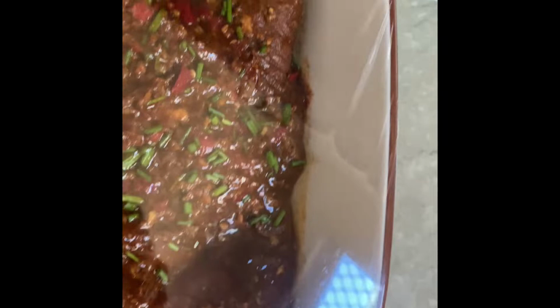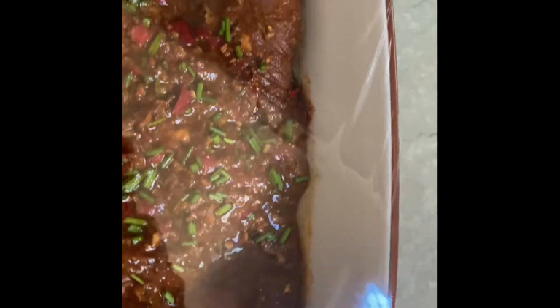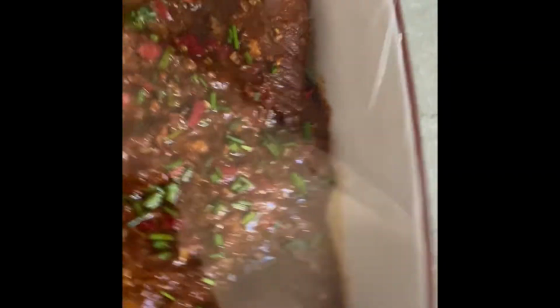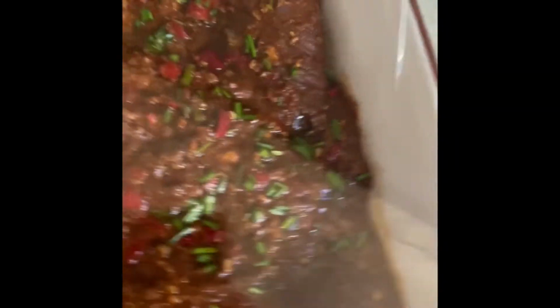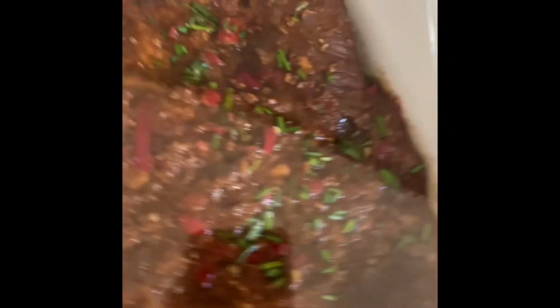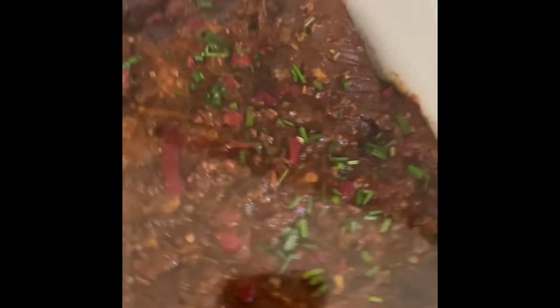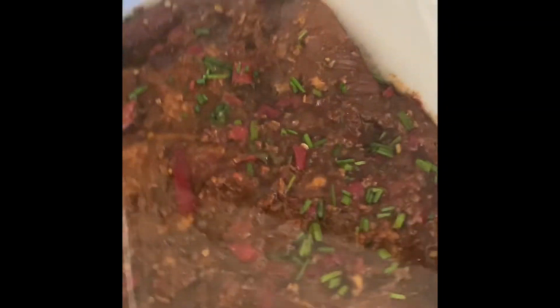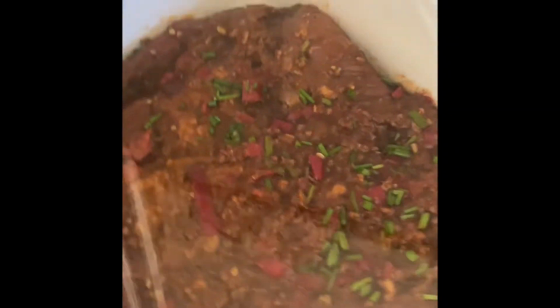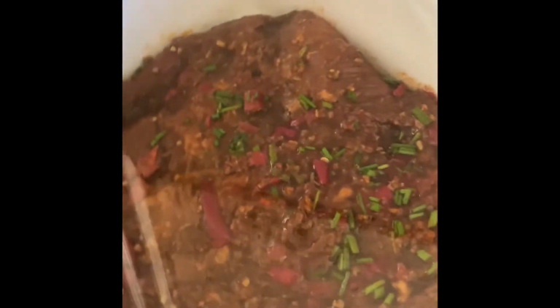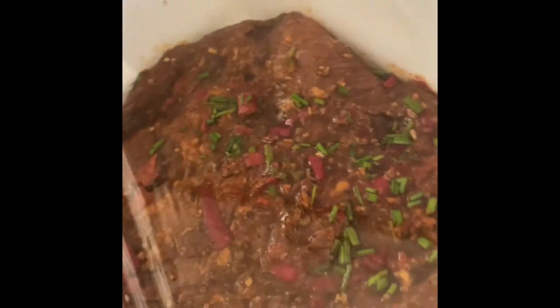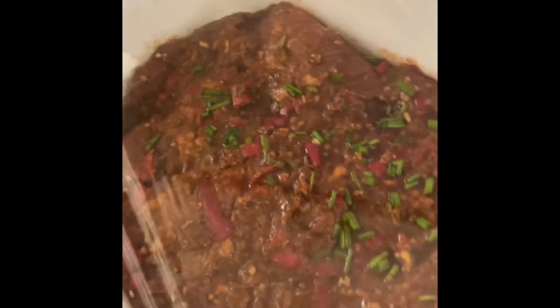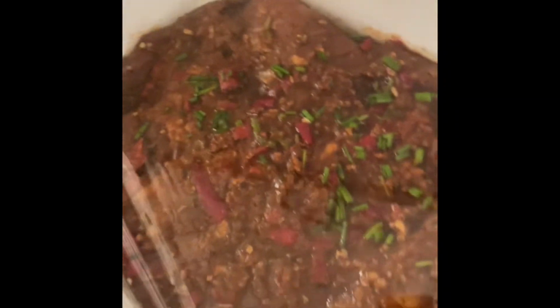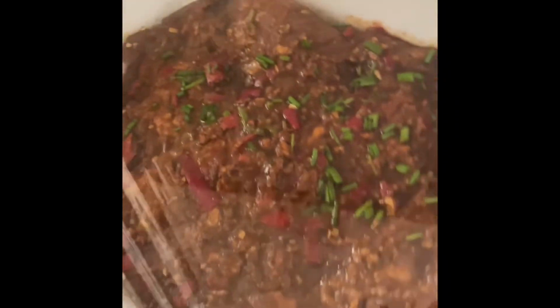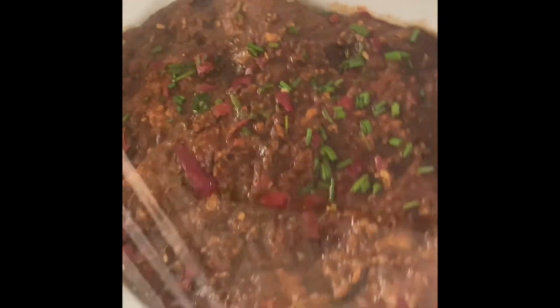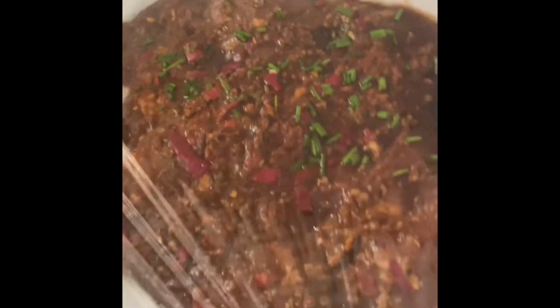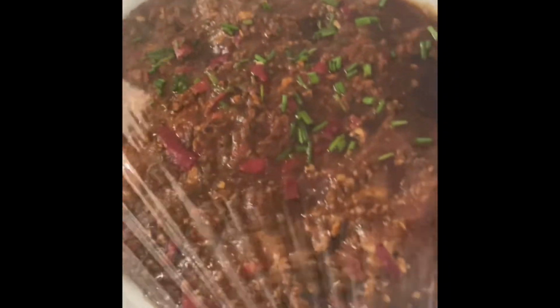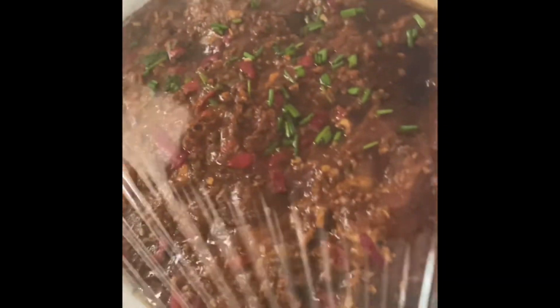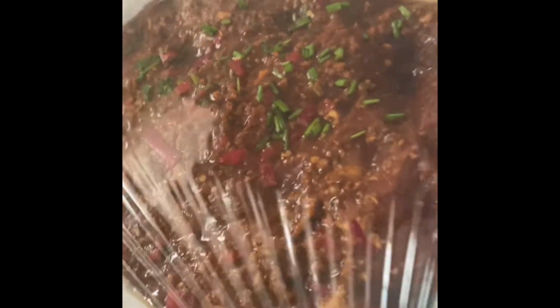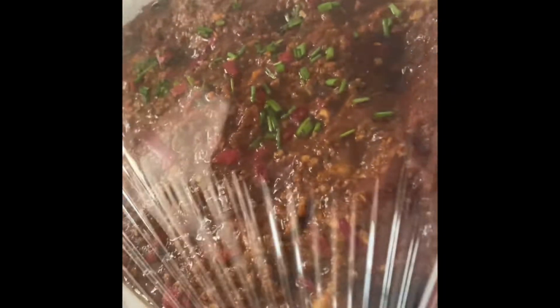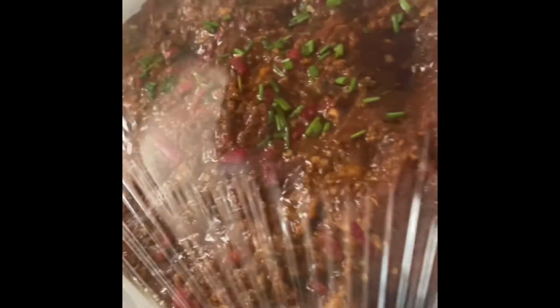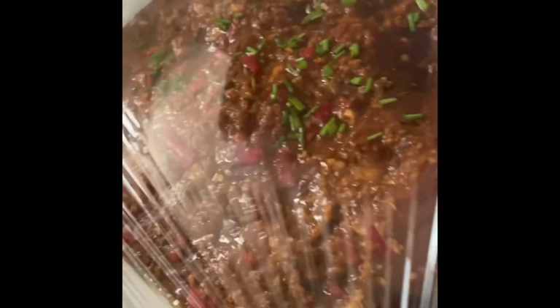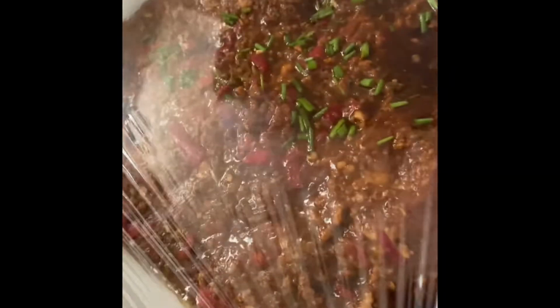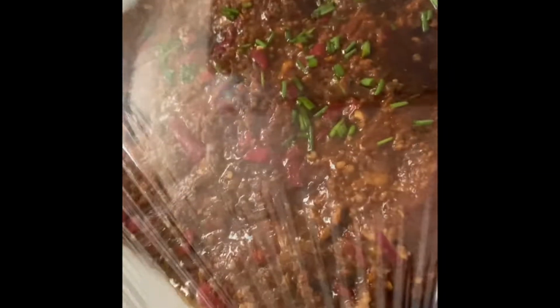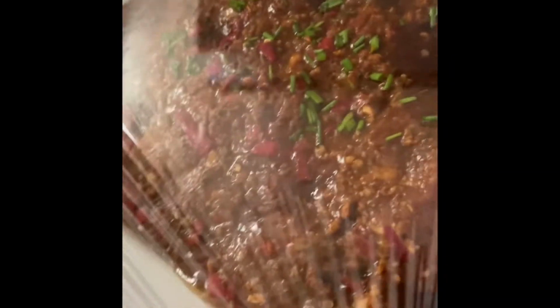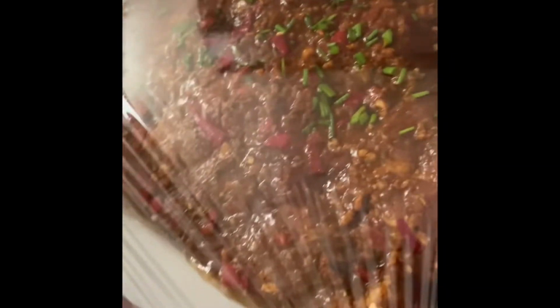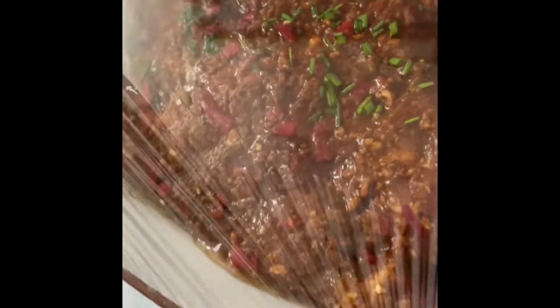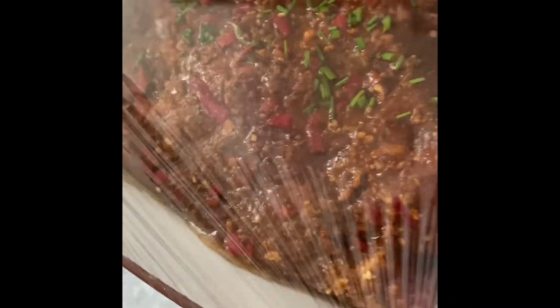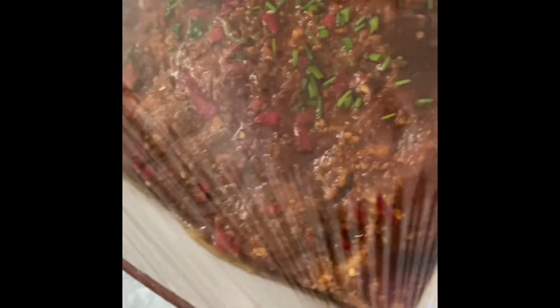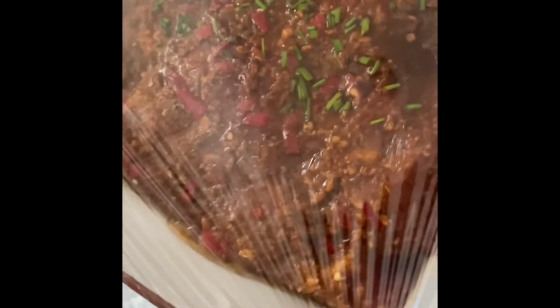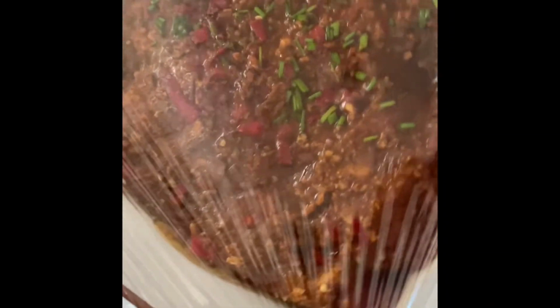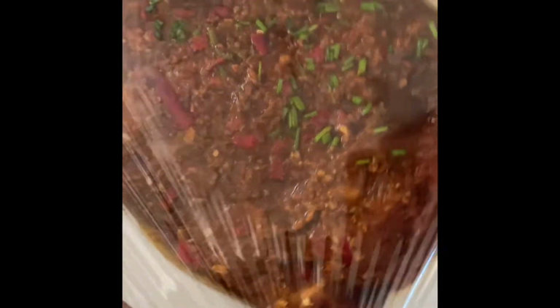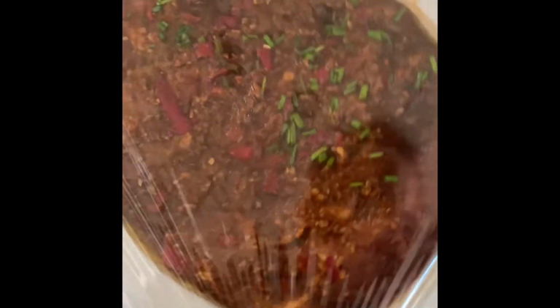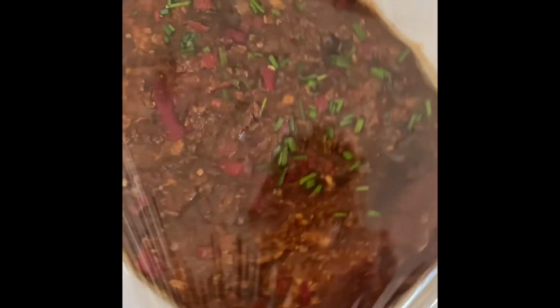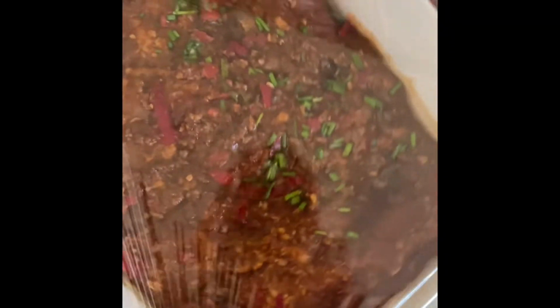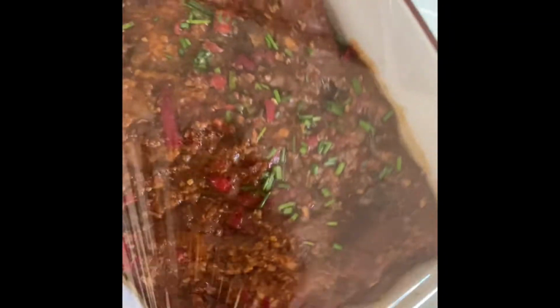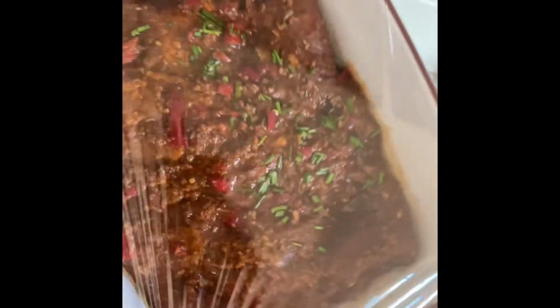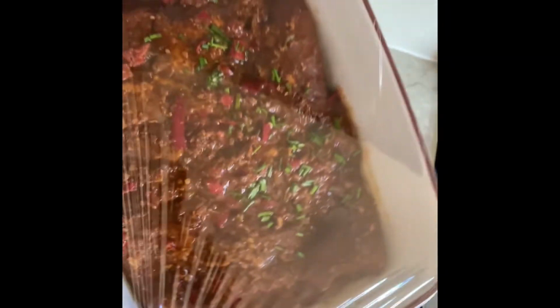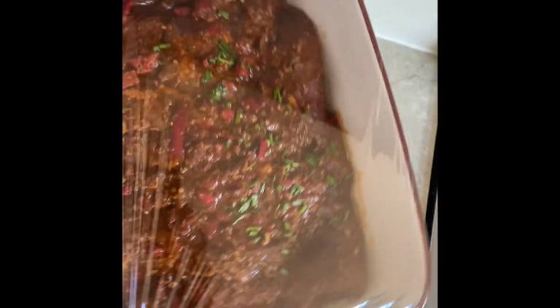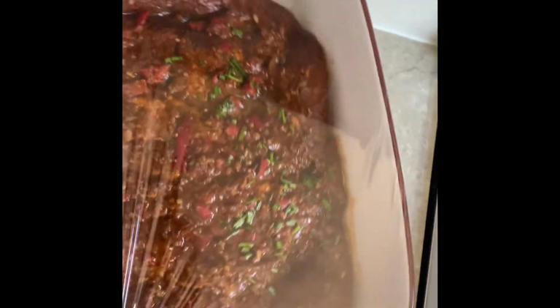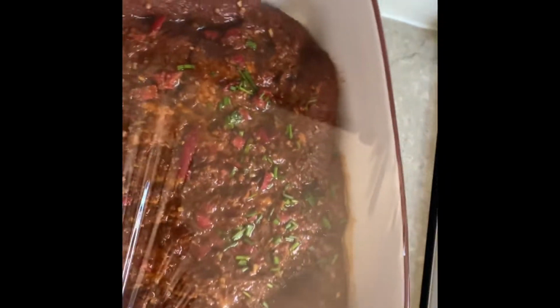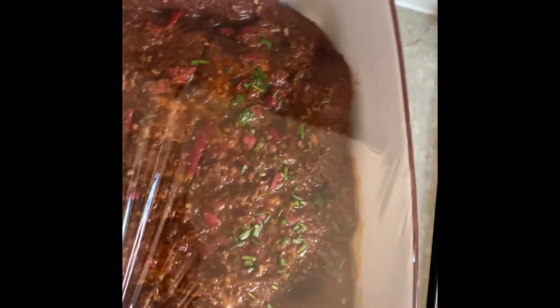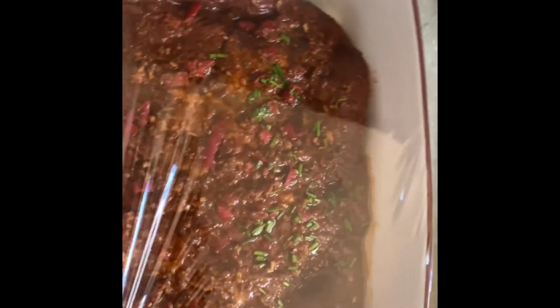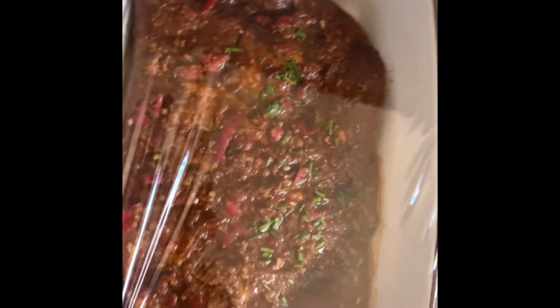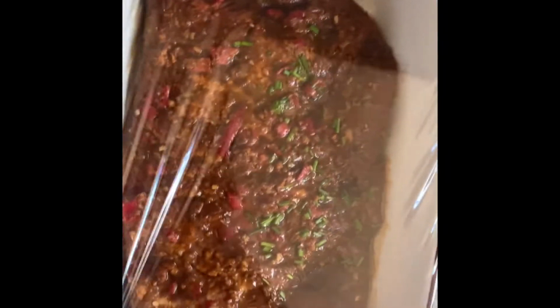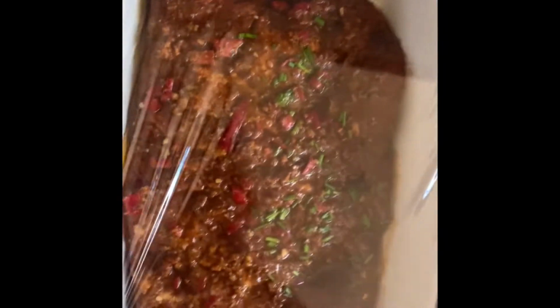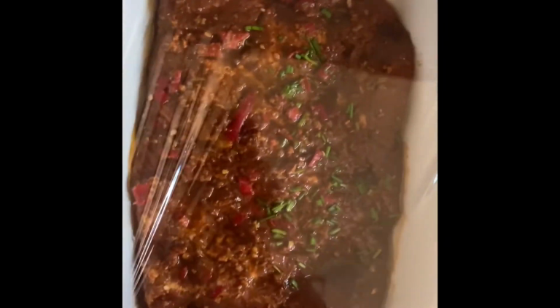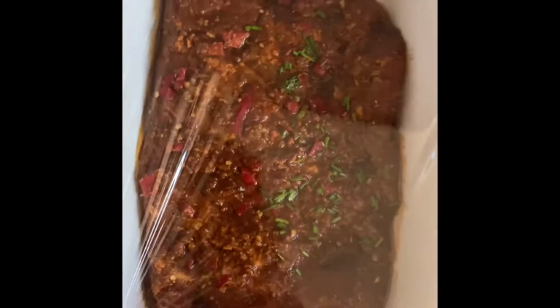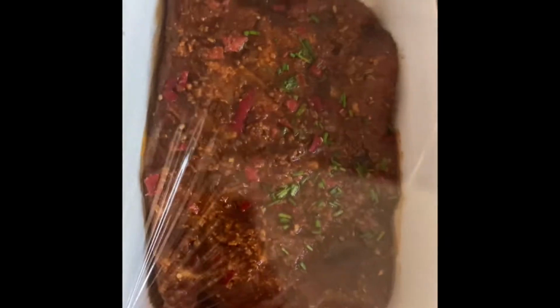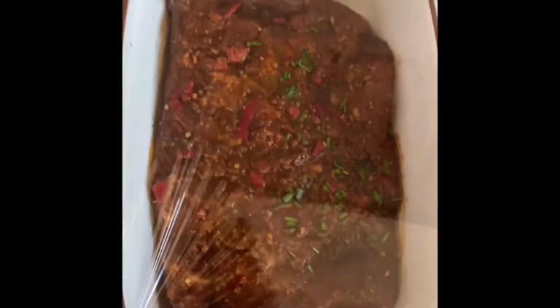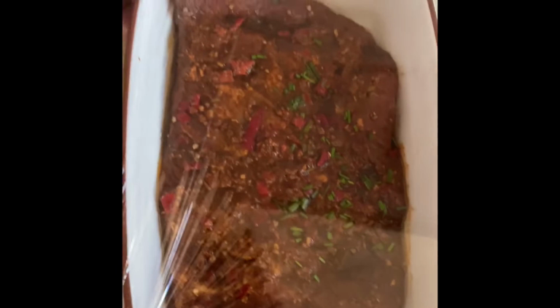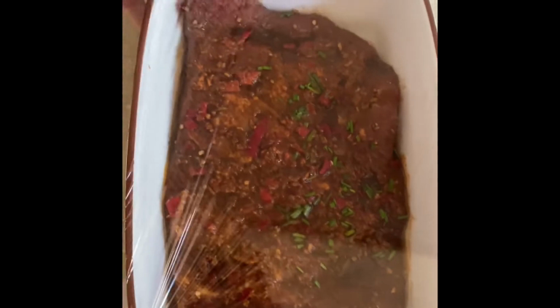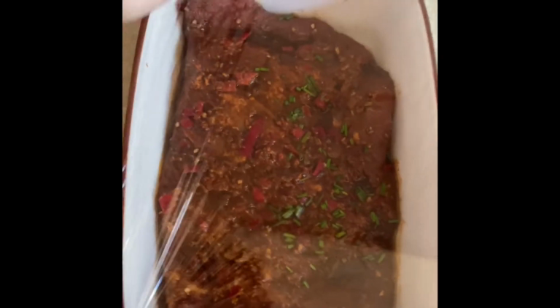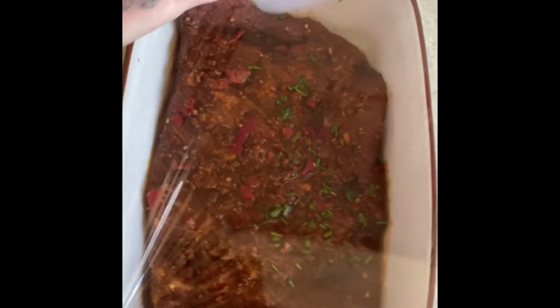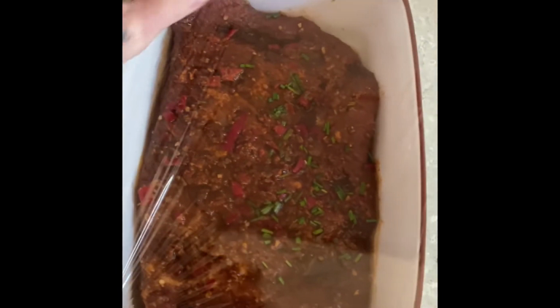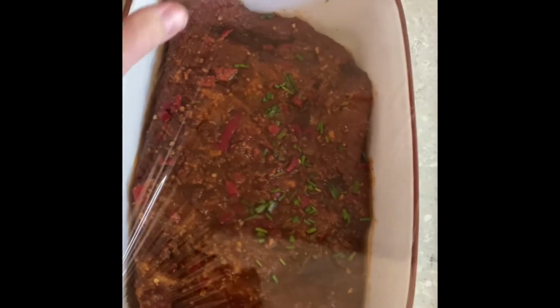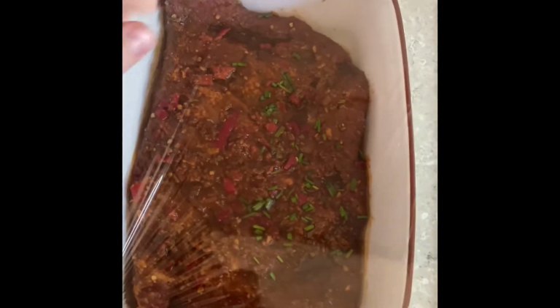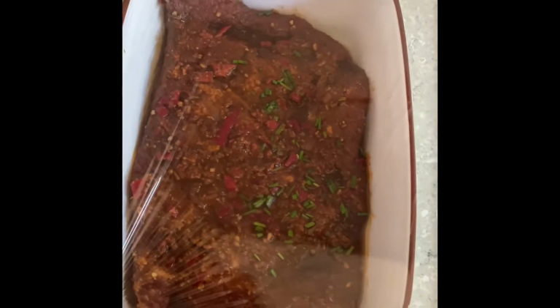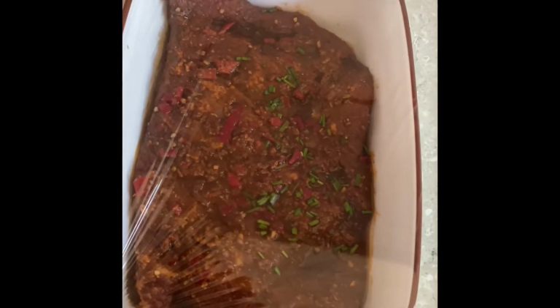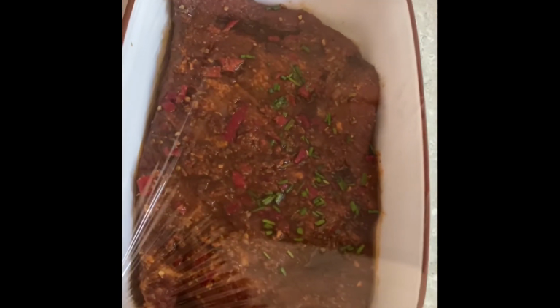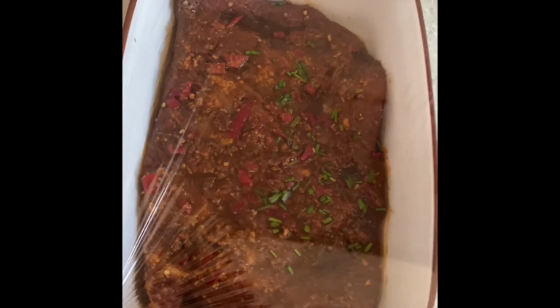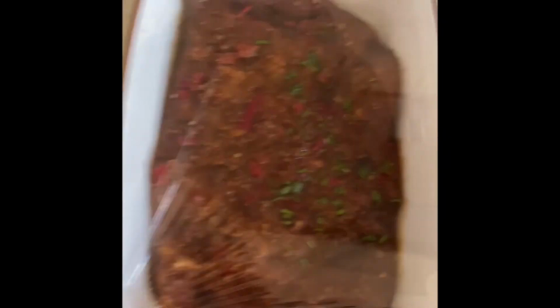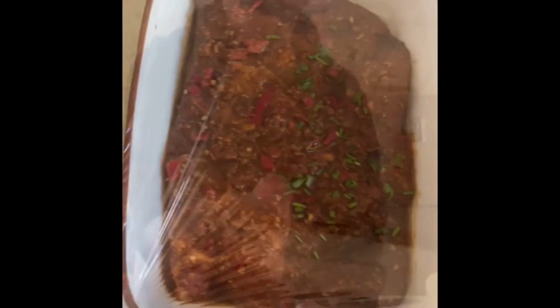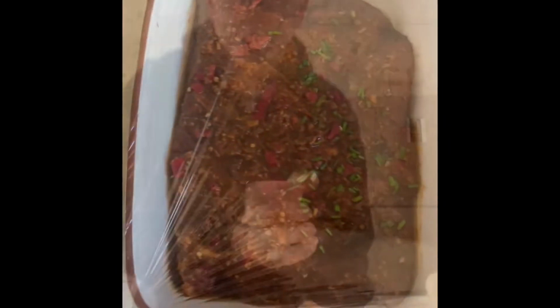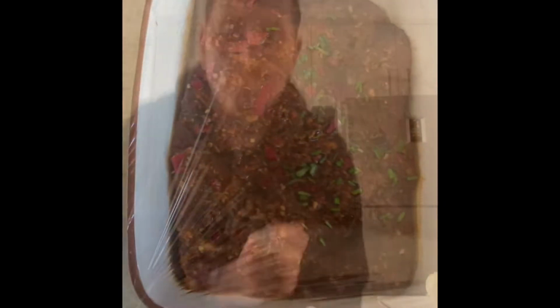The brisket has been marinating, so I'm going to bring it out and let it sit at room temperature for about 40 minutes before I sear it and put it in the oven.